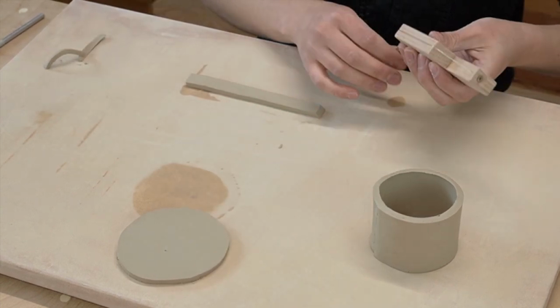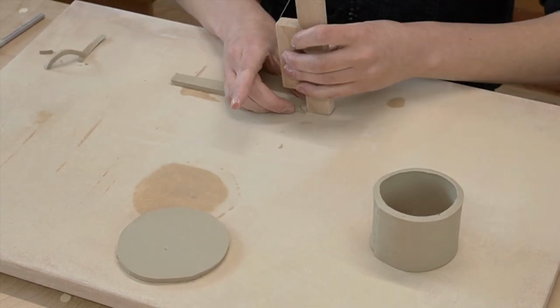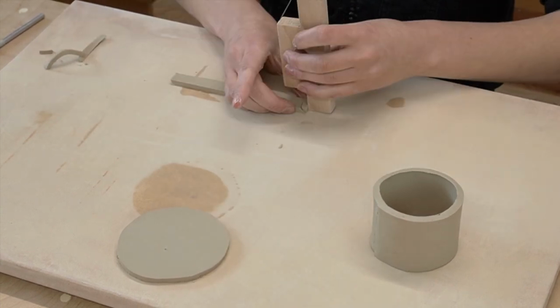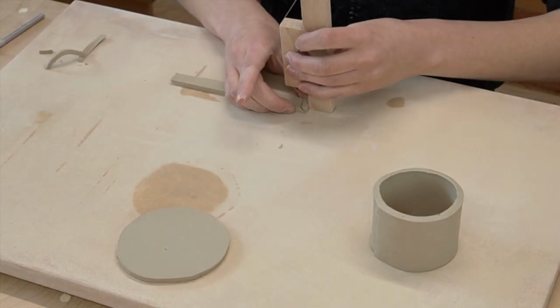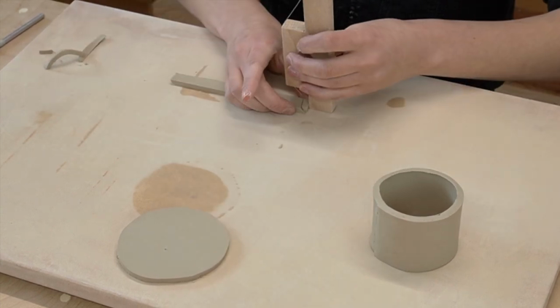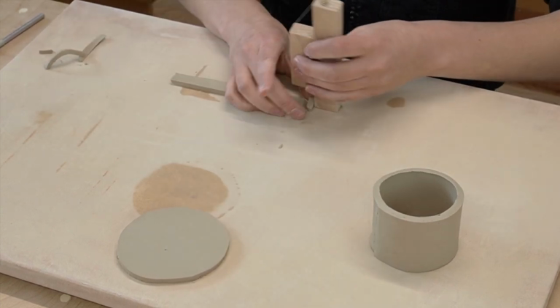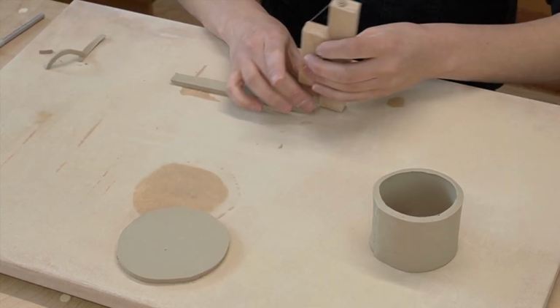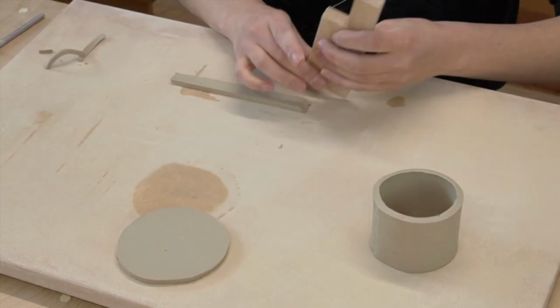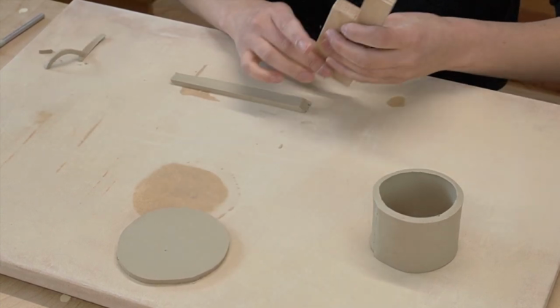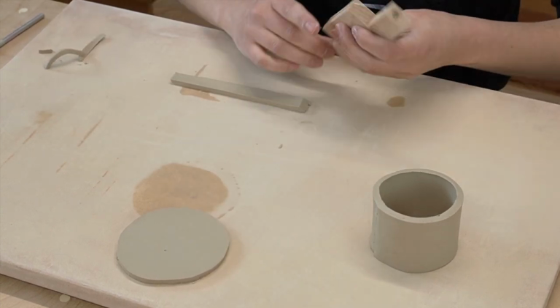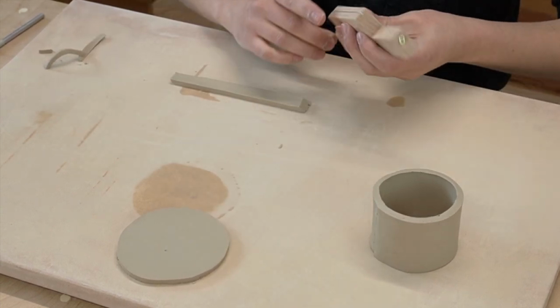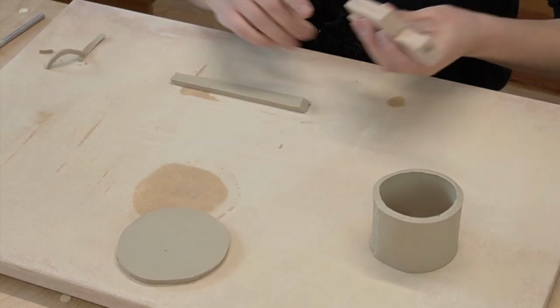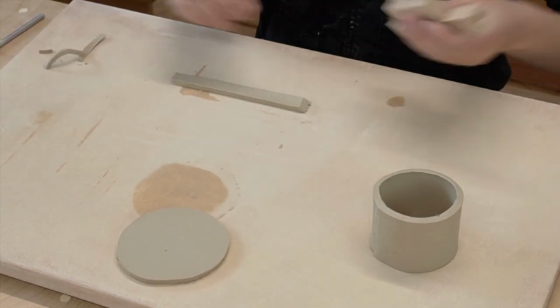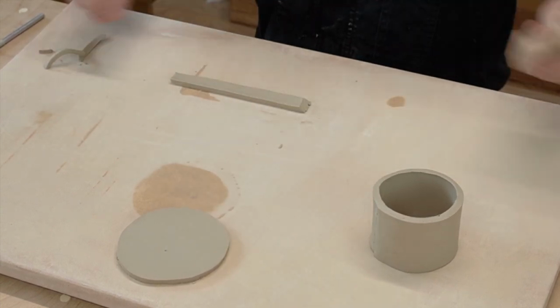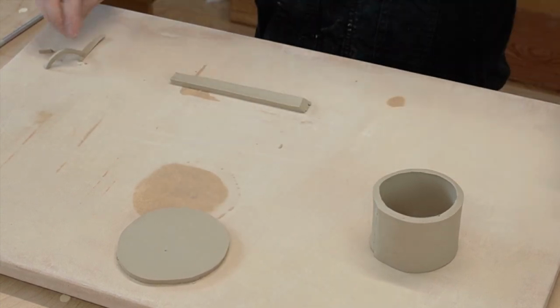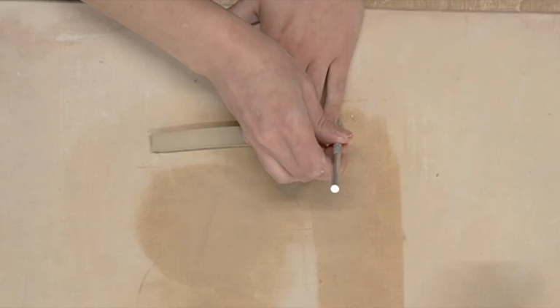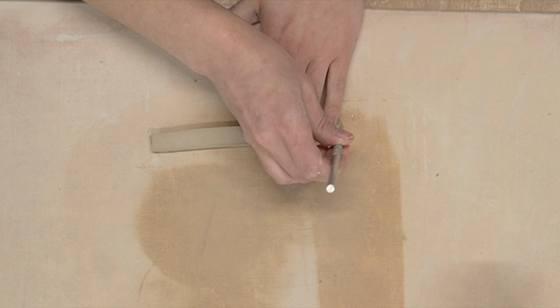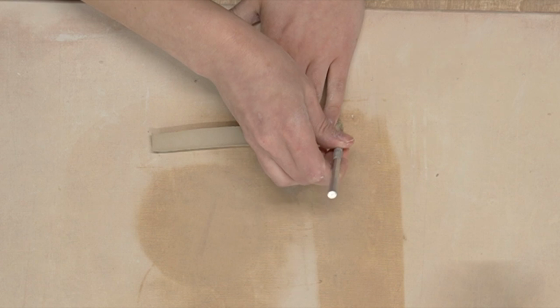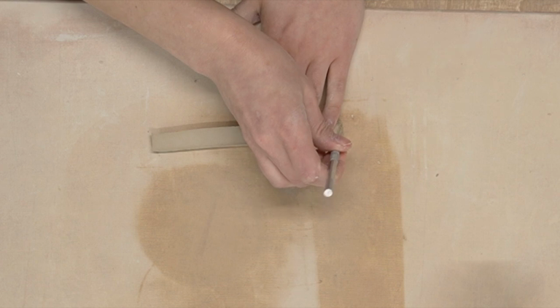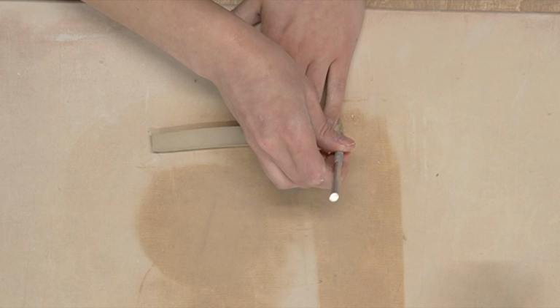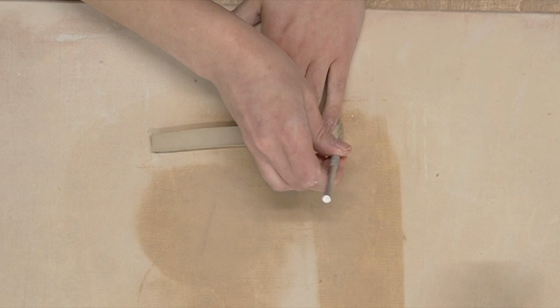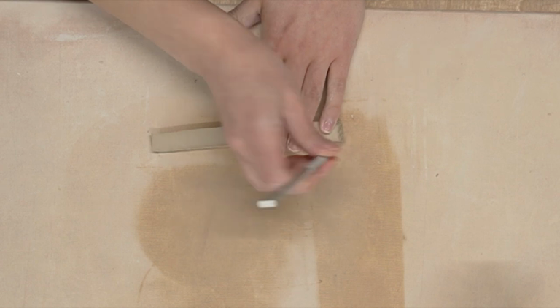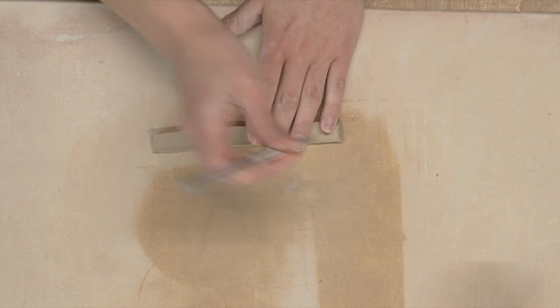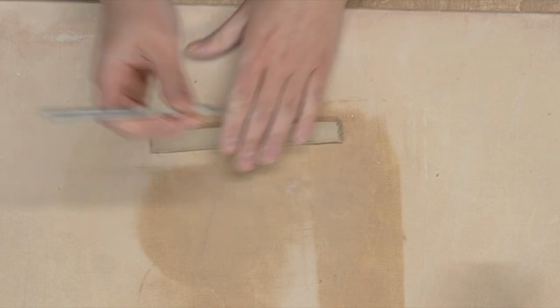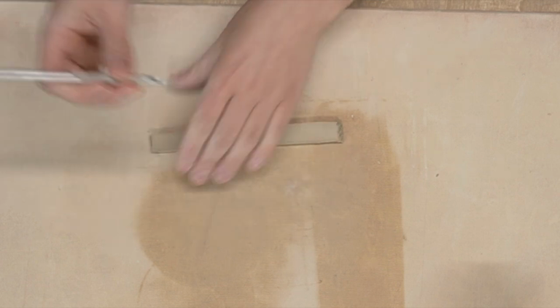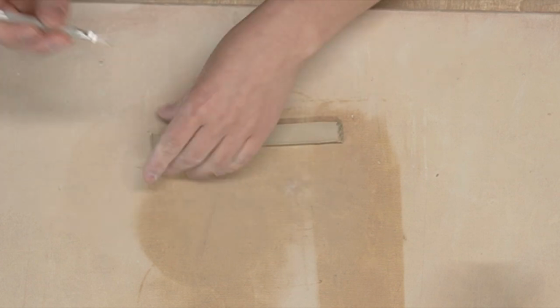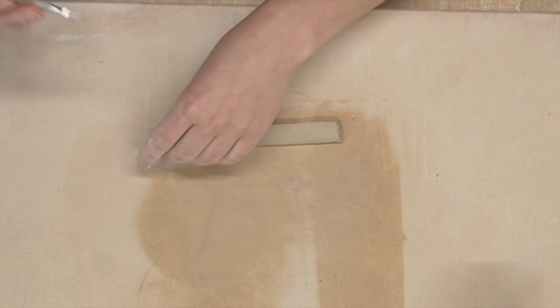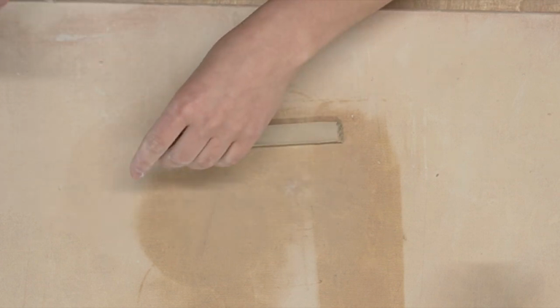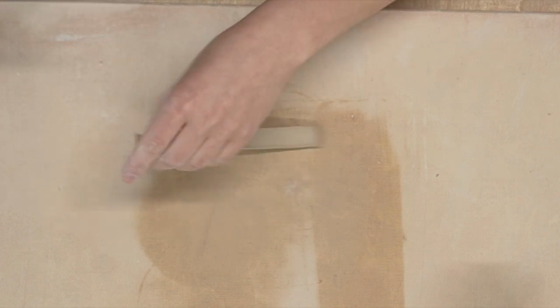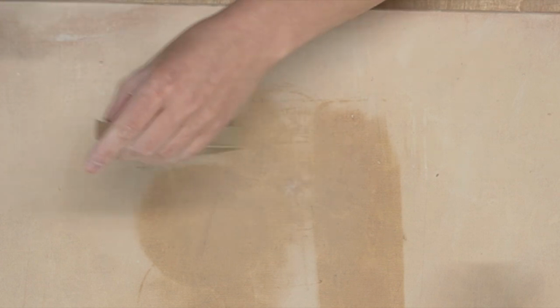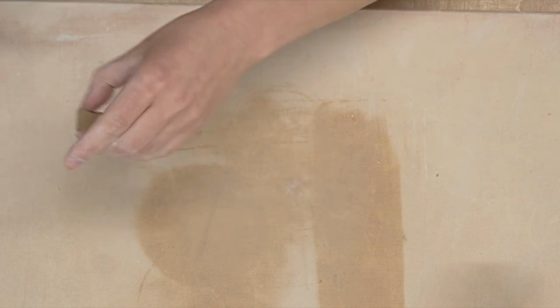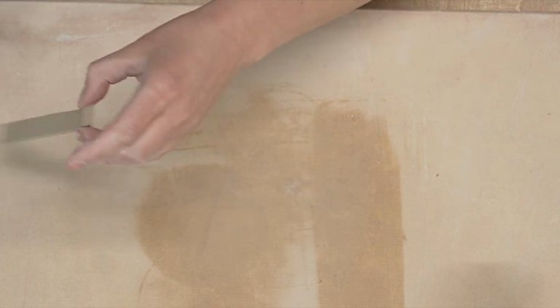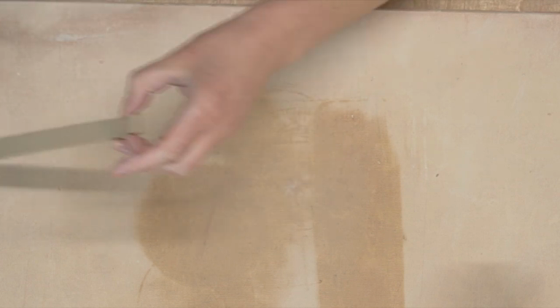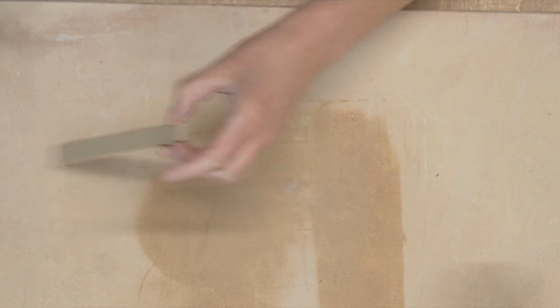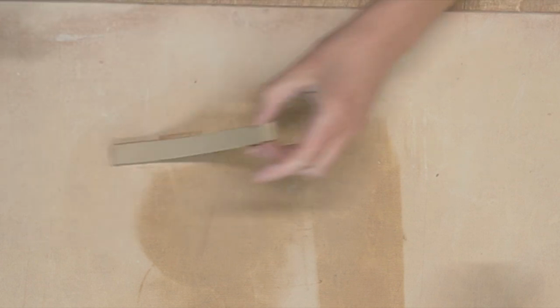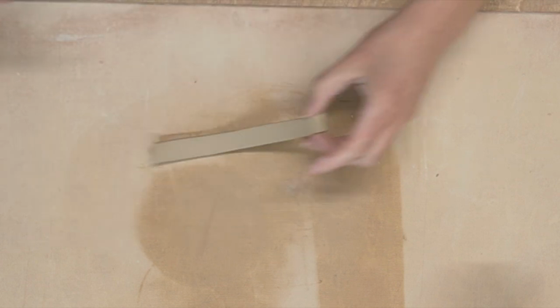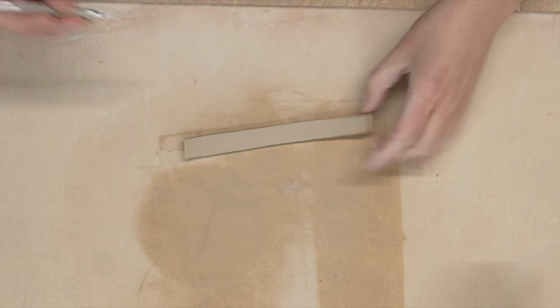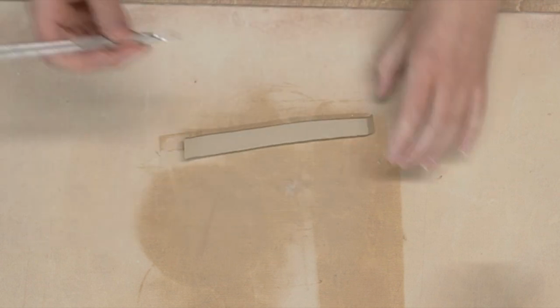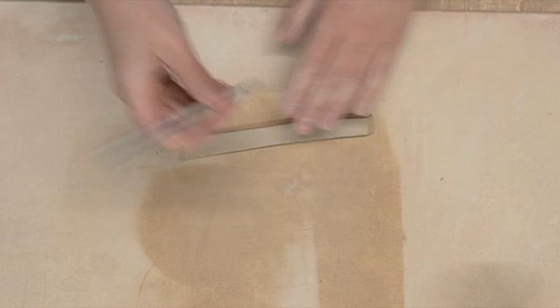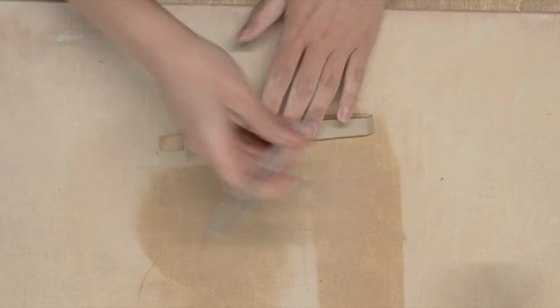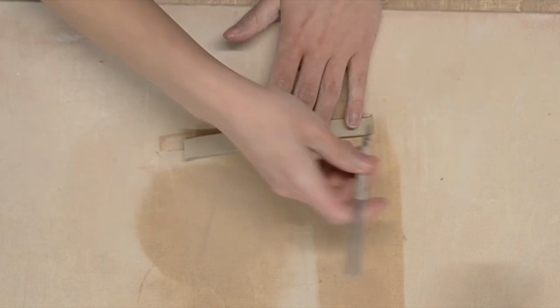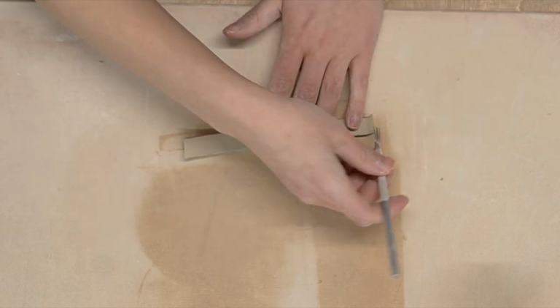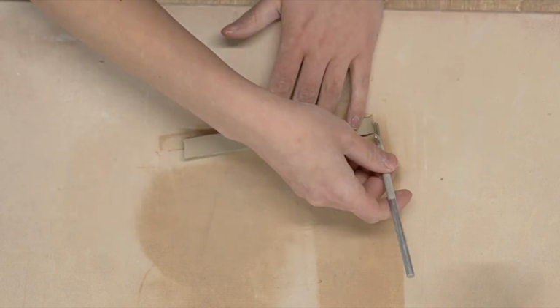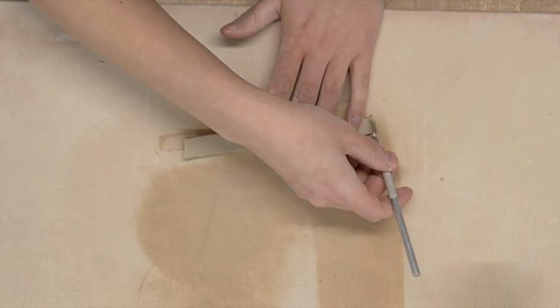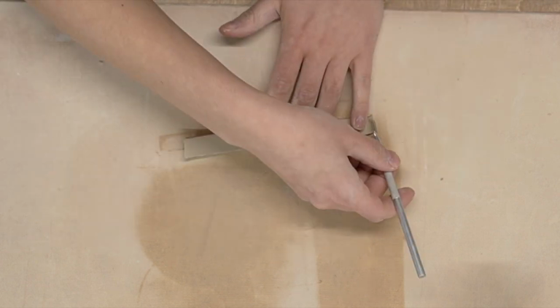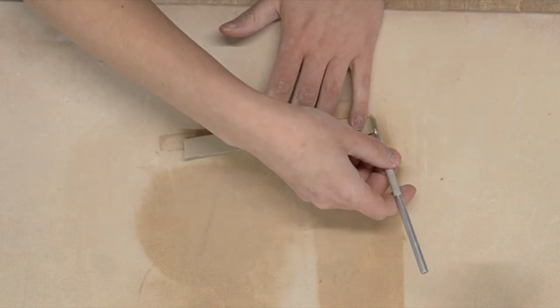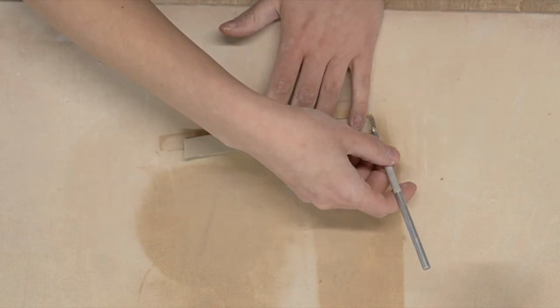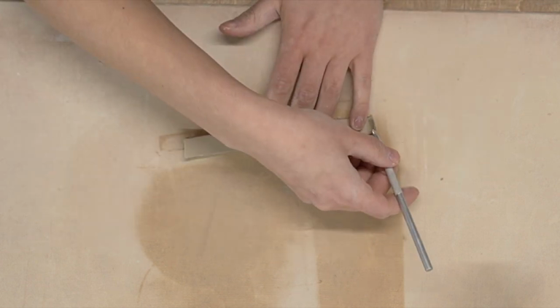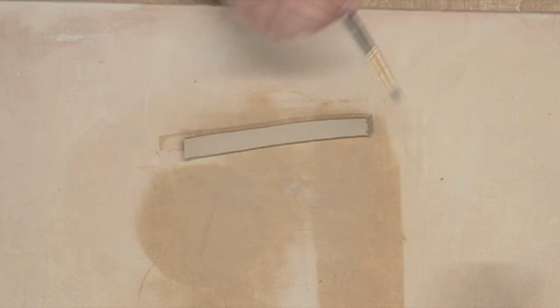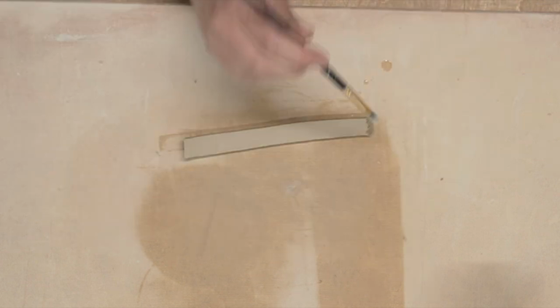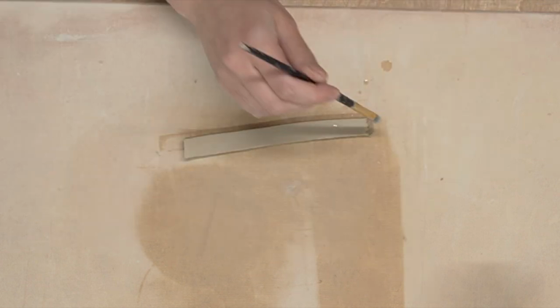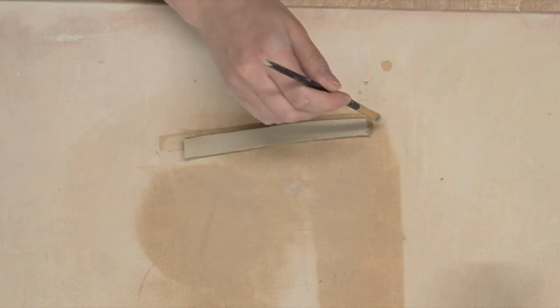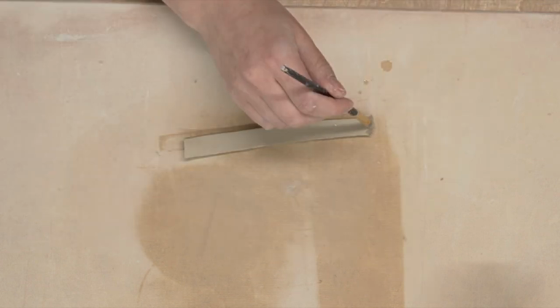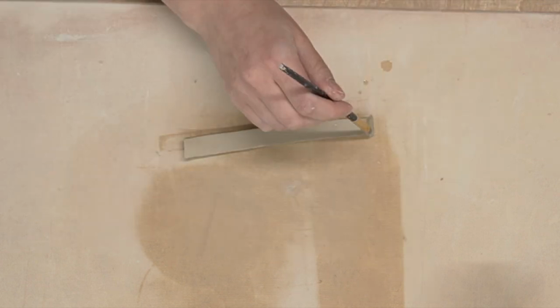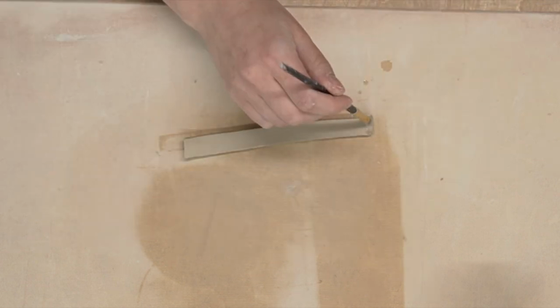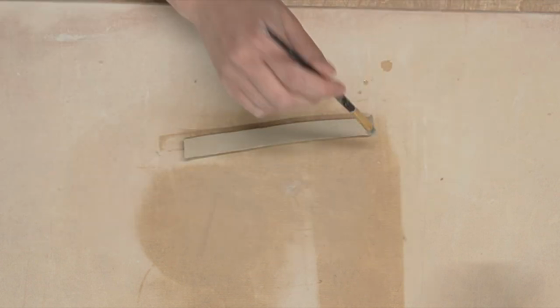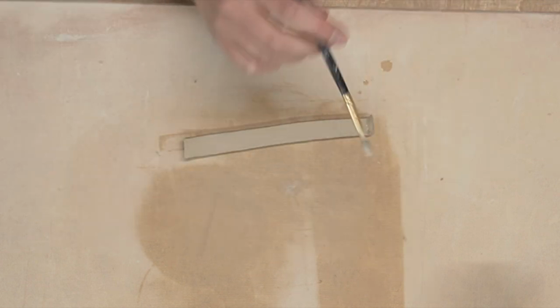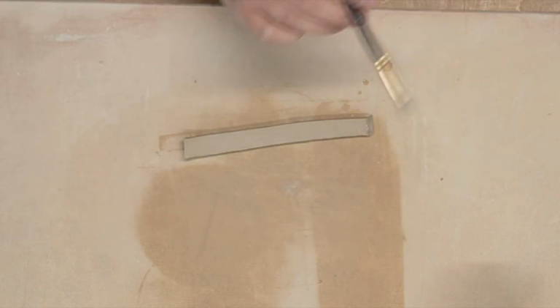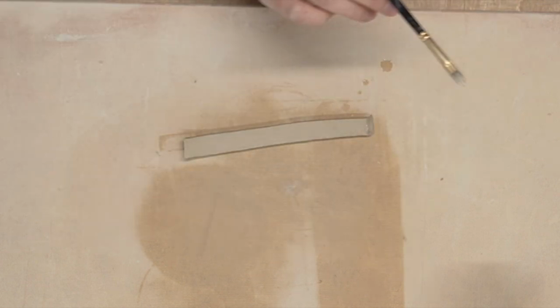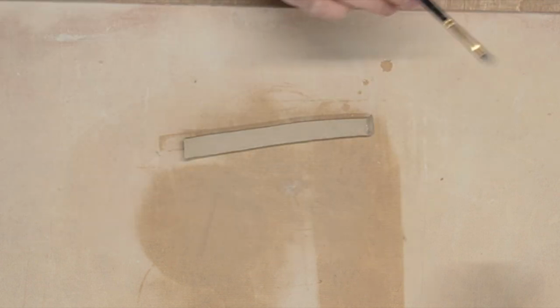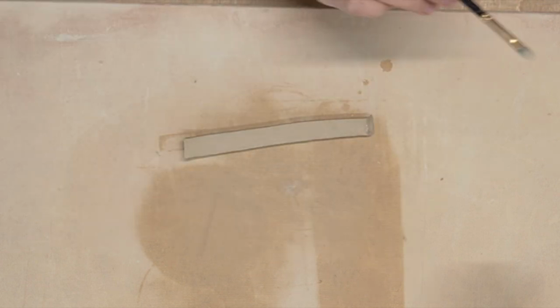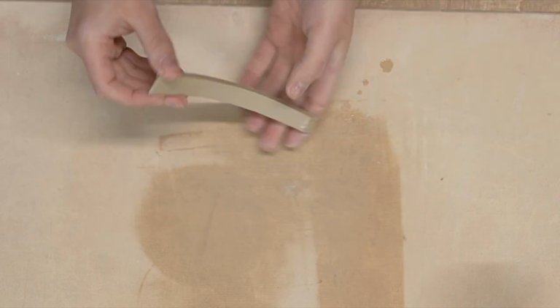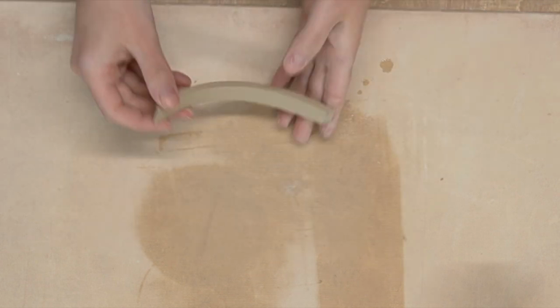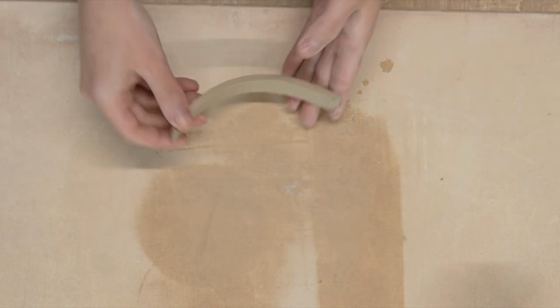In the meantime, we can repeat these steps for the tiny rectangle, template N. This part is going to be our foot.